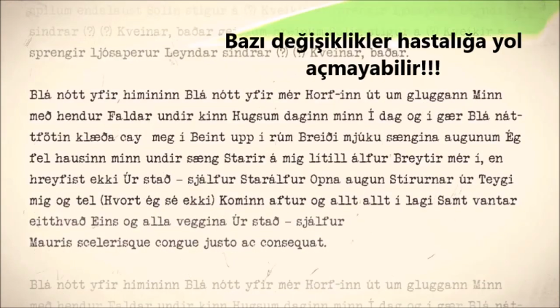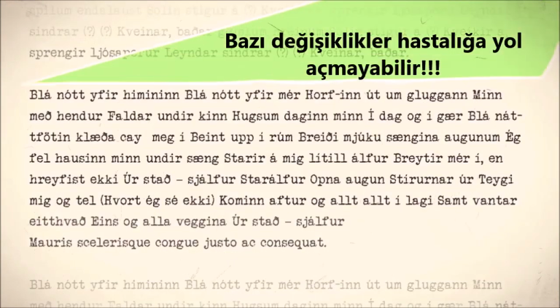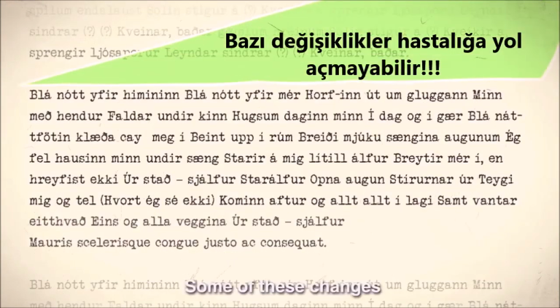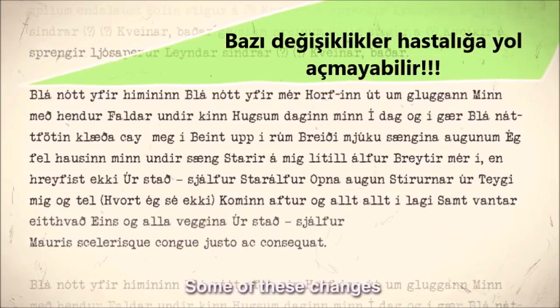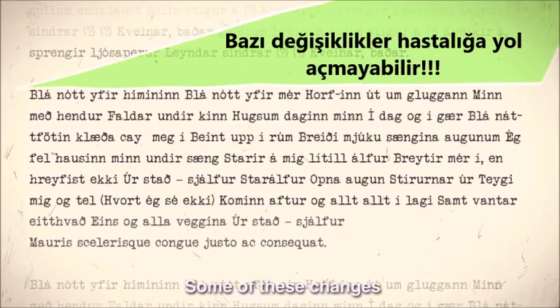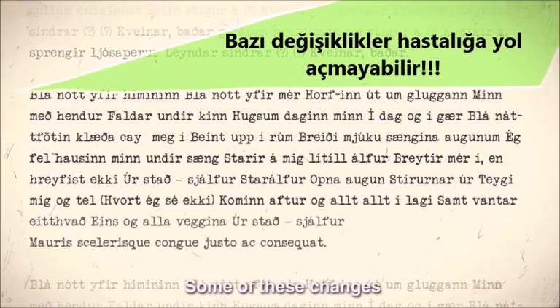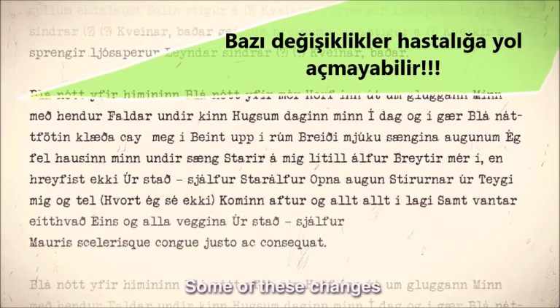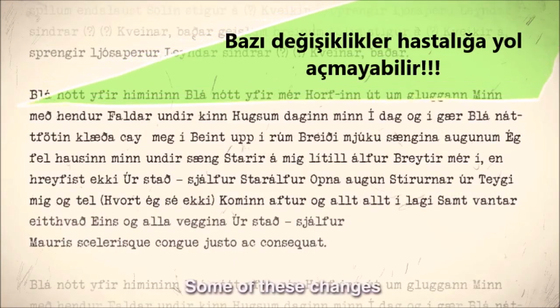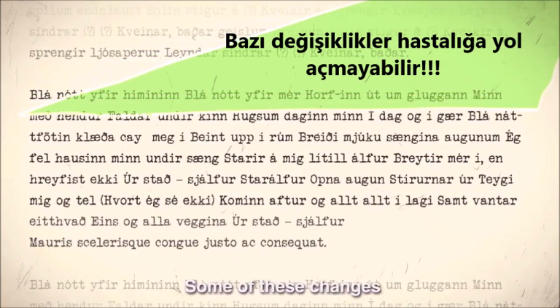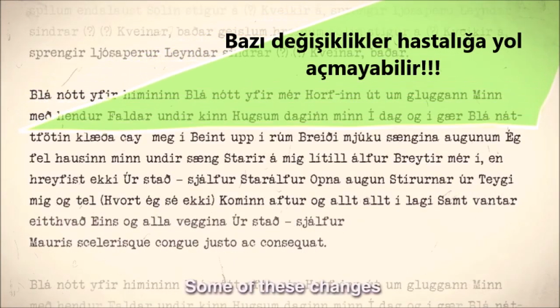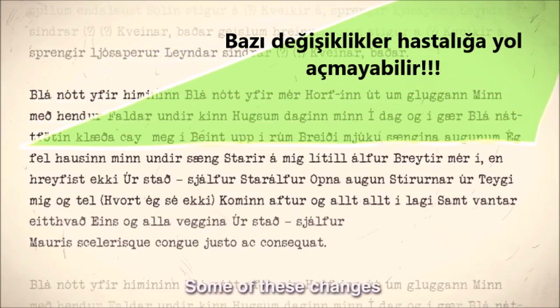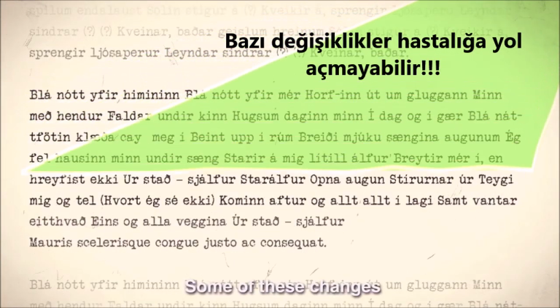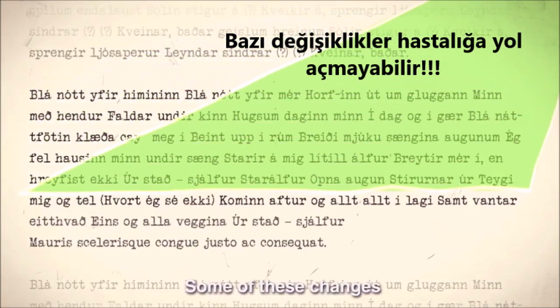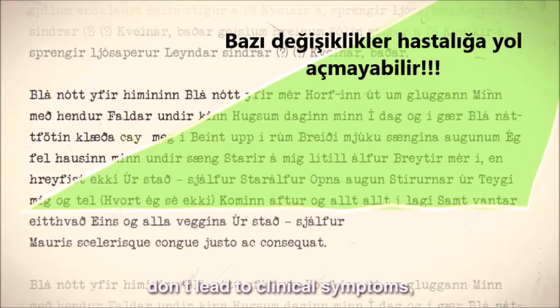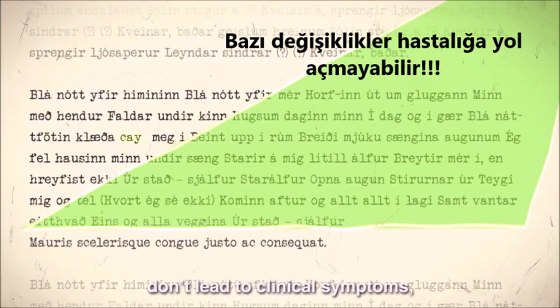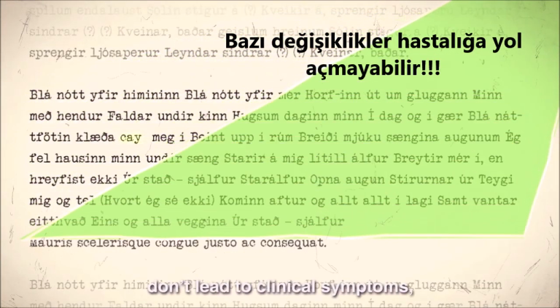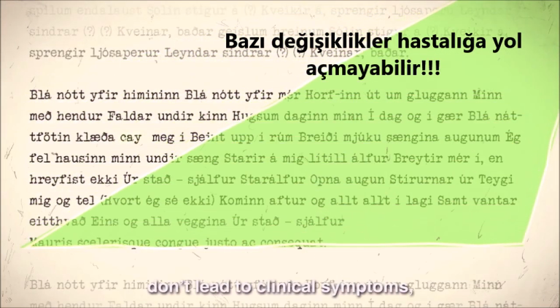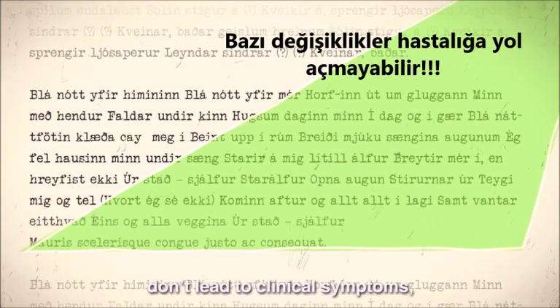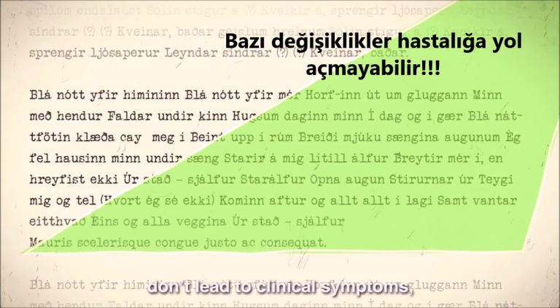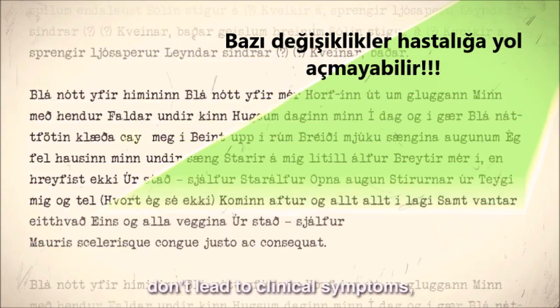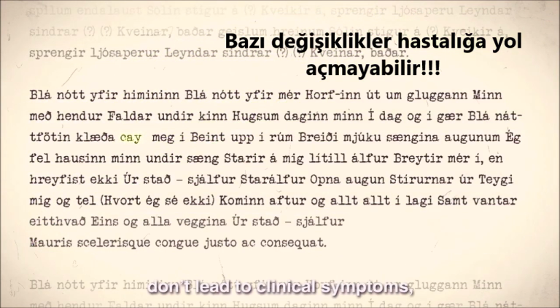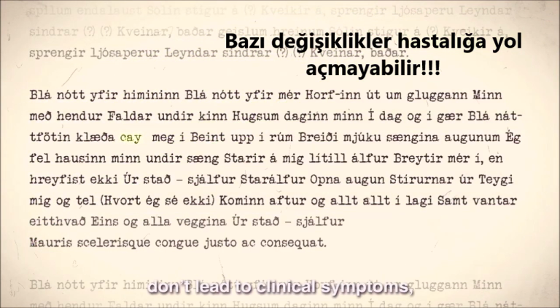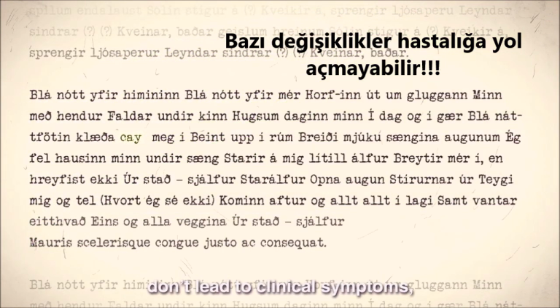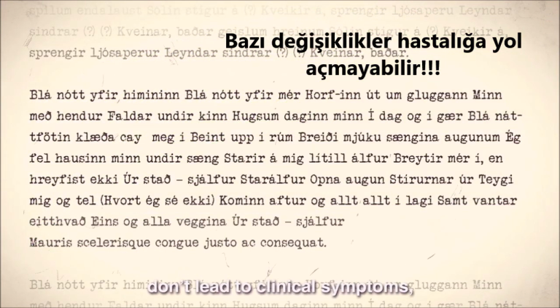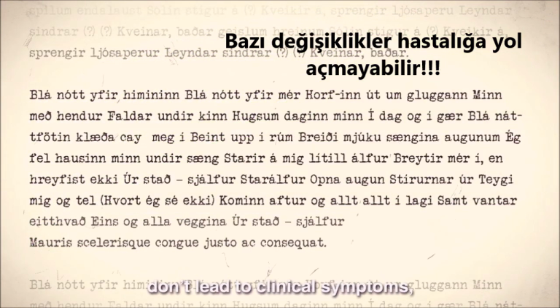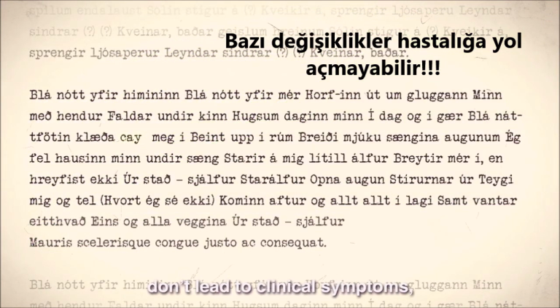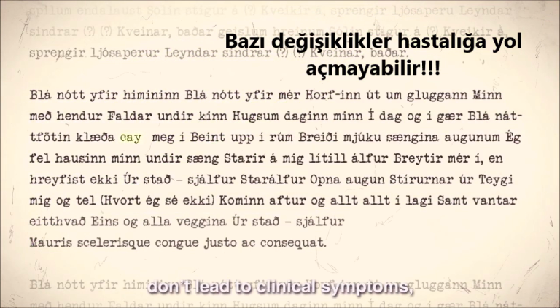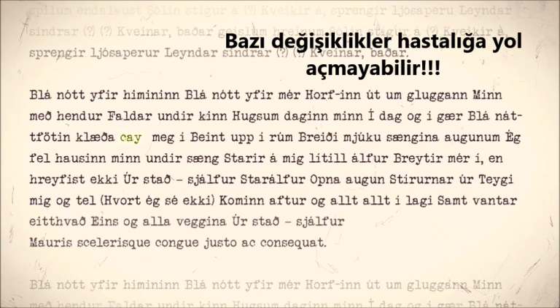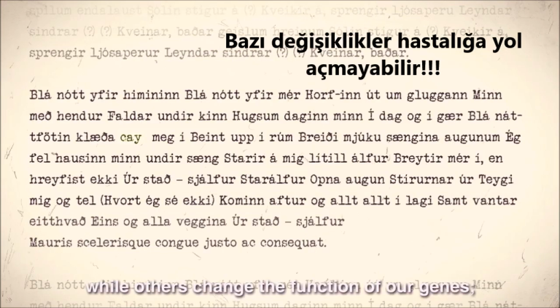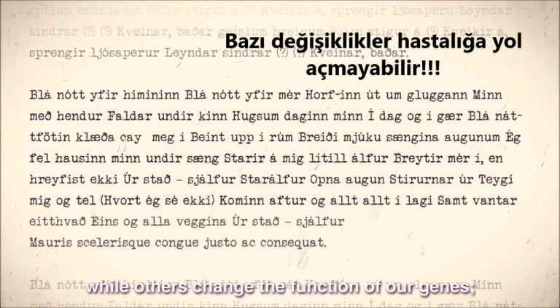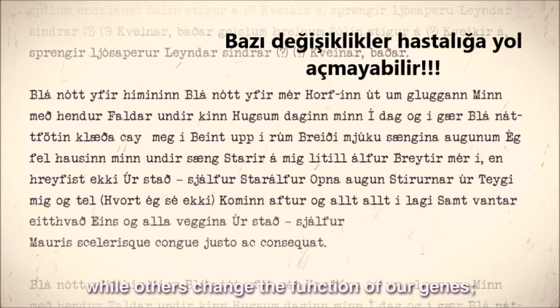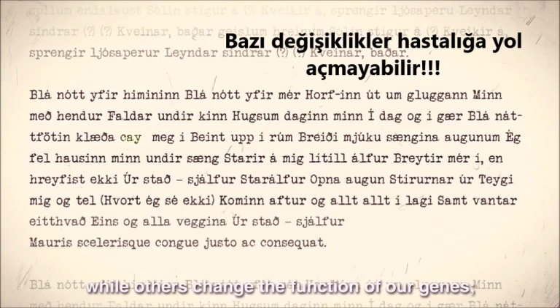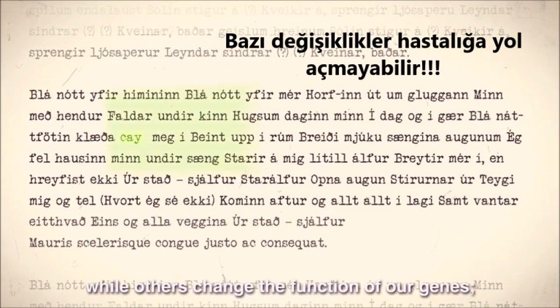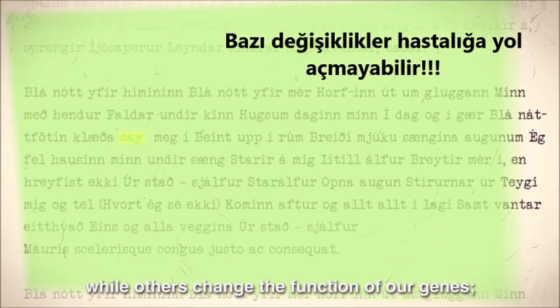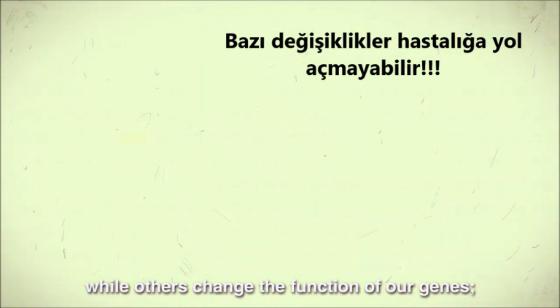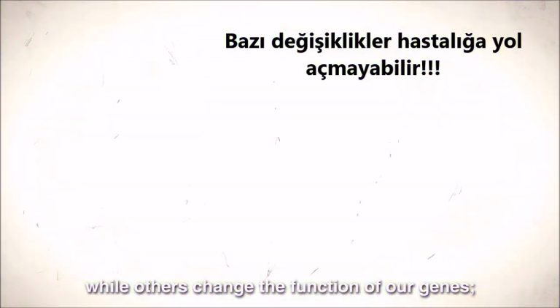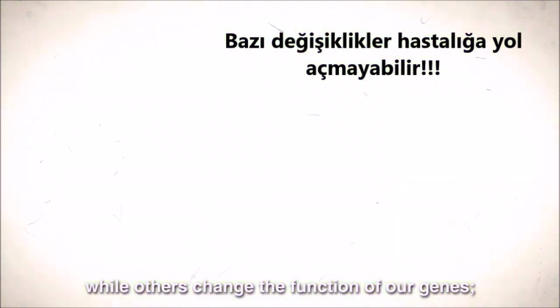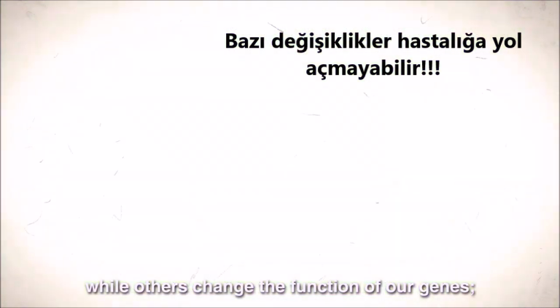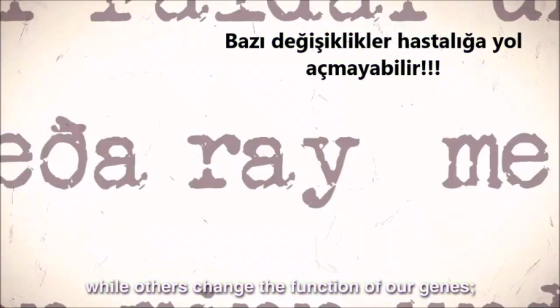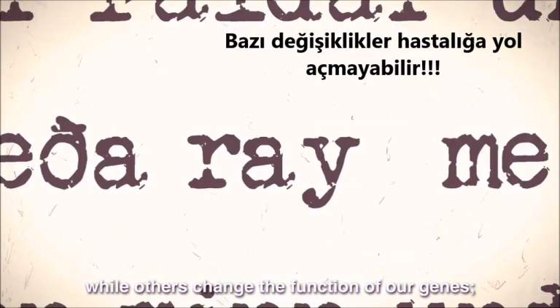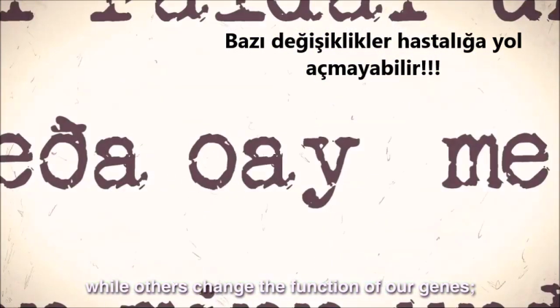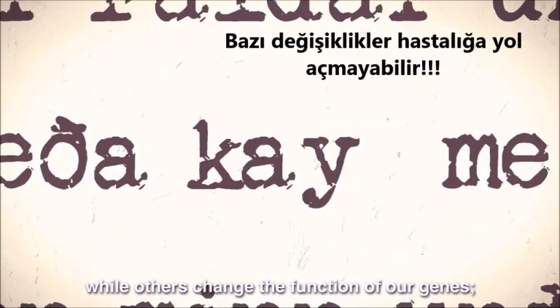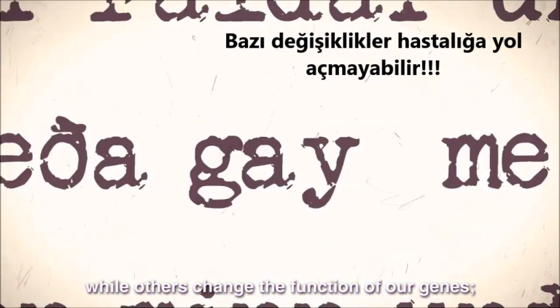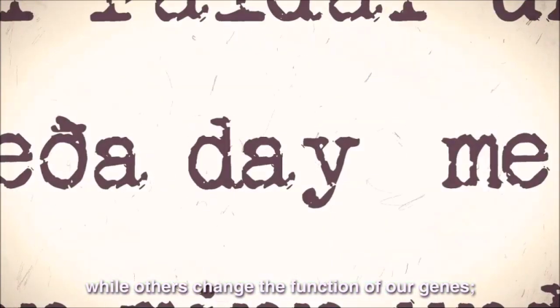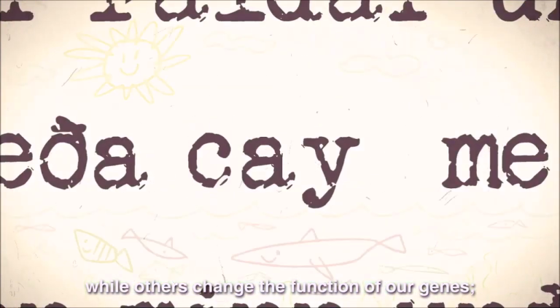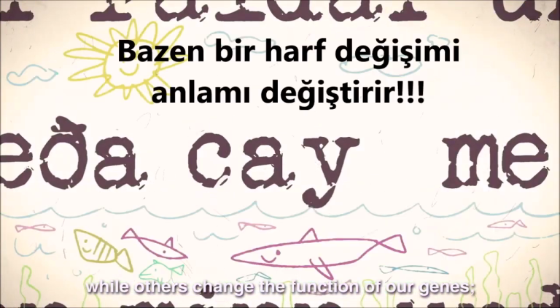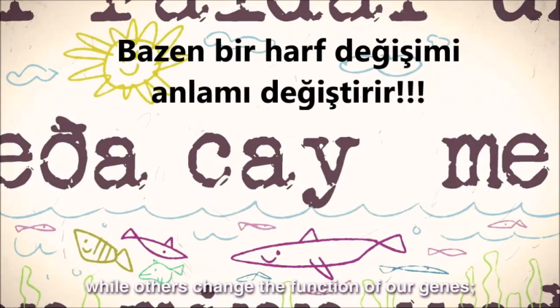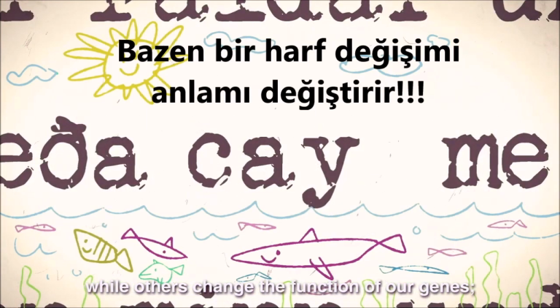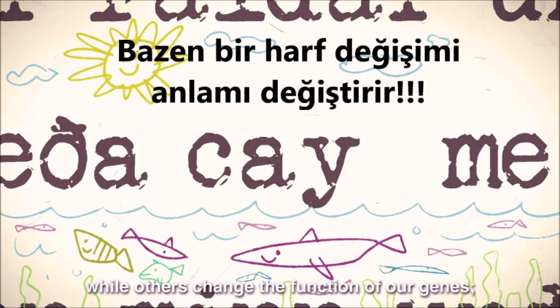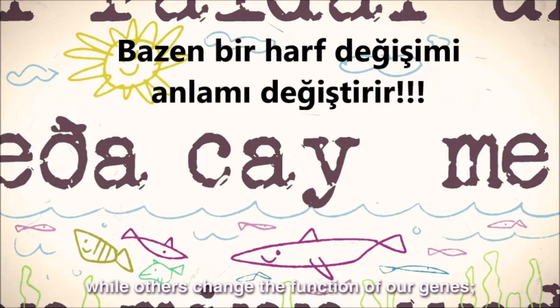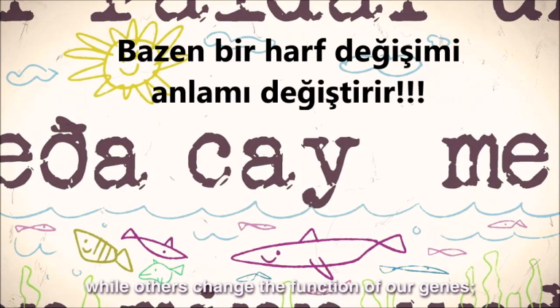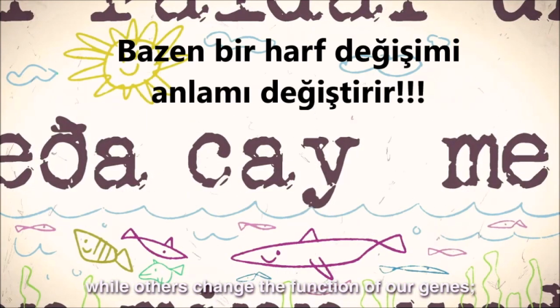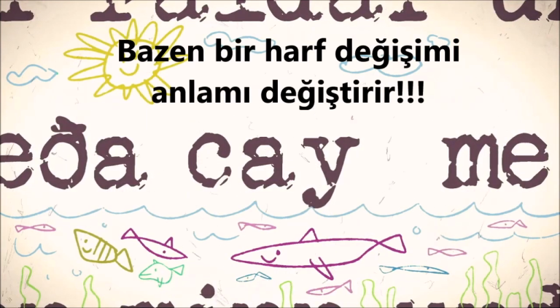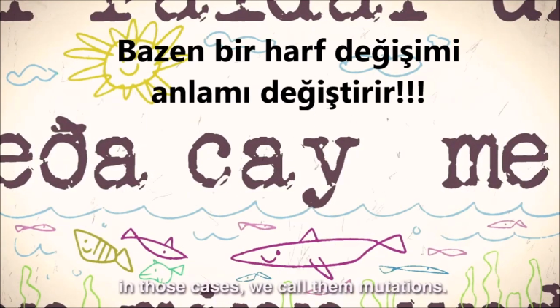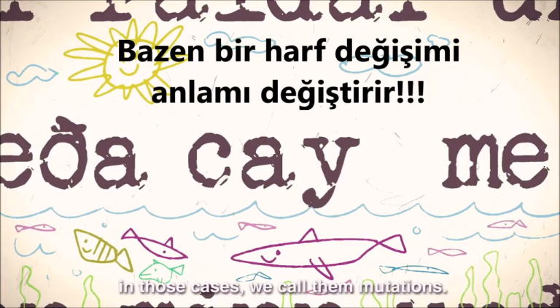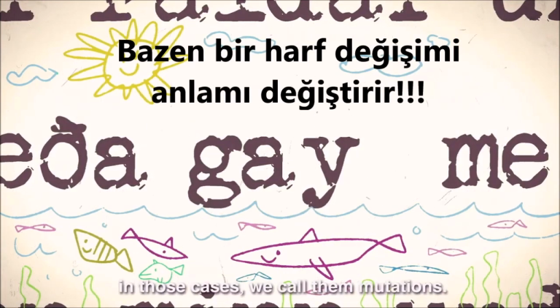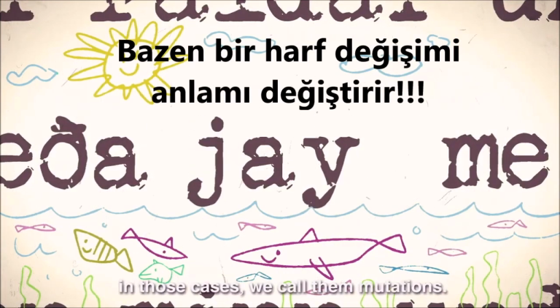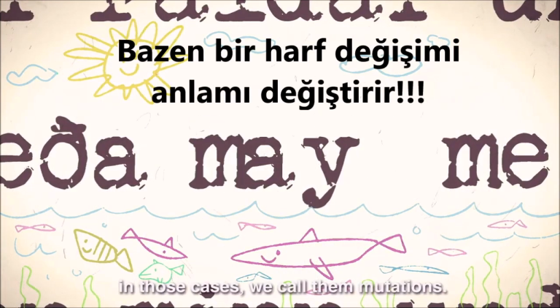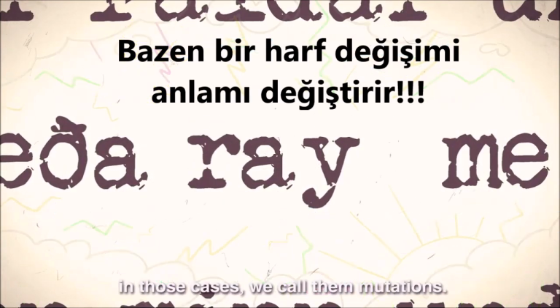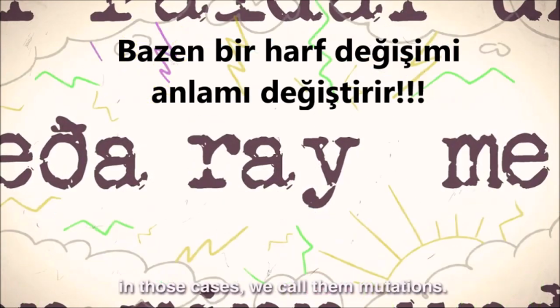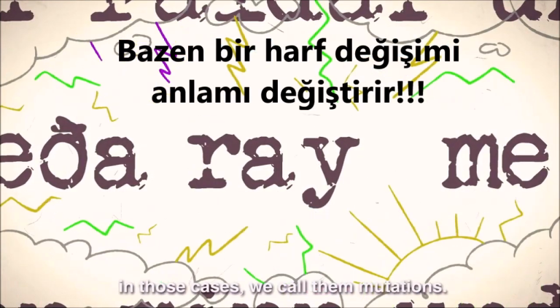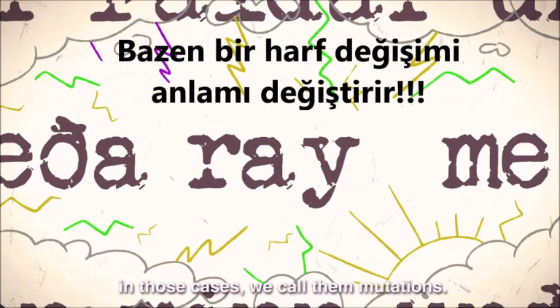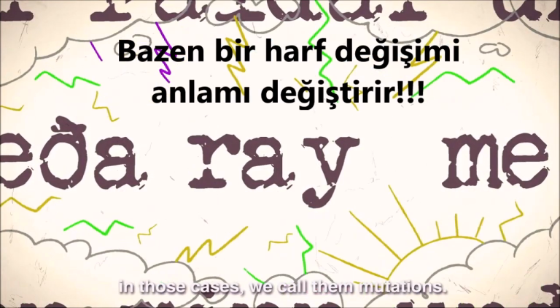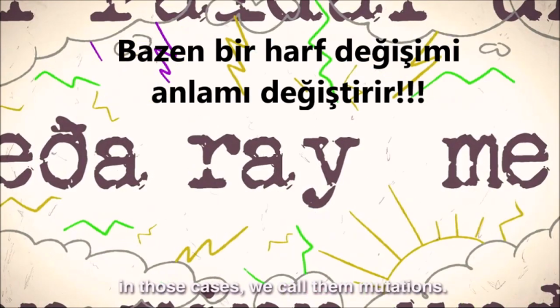Some of these changes don't lead to clinical symptoms, while others change the function of our genes. In those cases, we call them mutations.